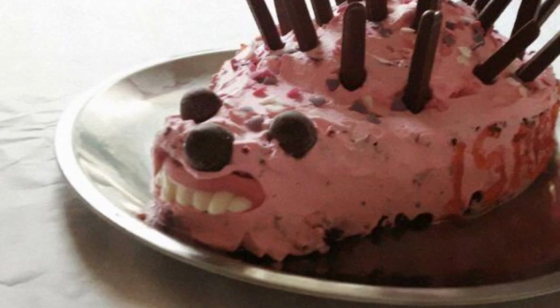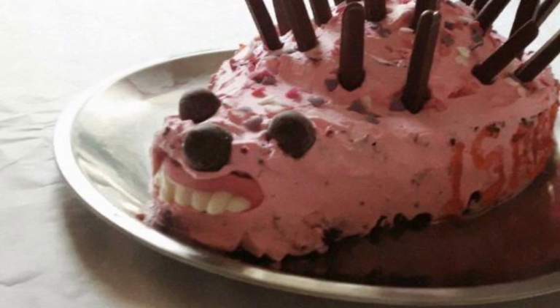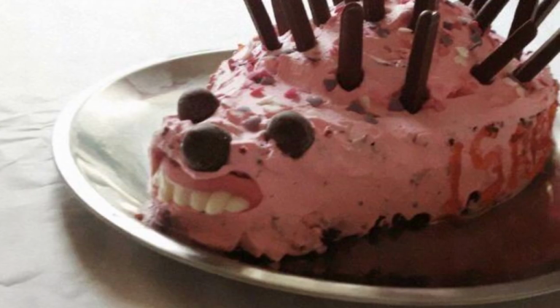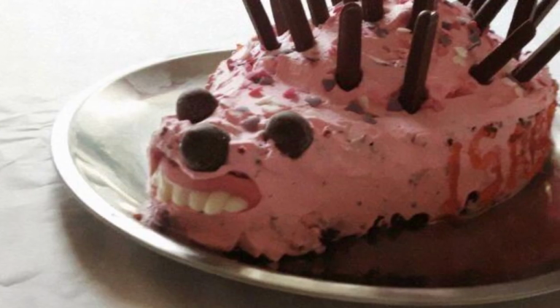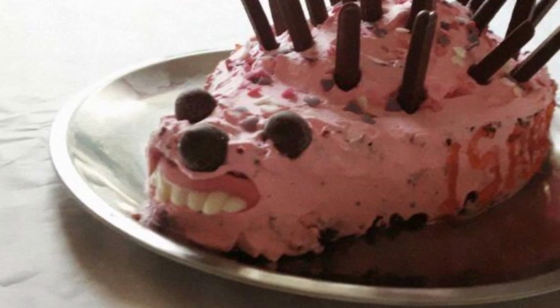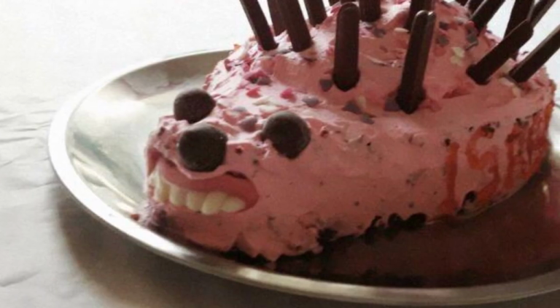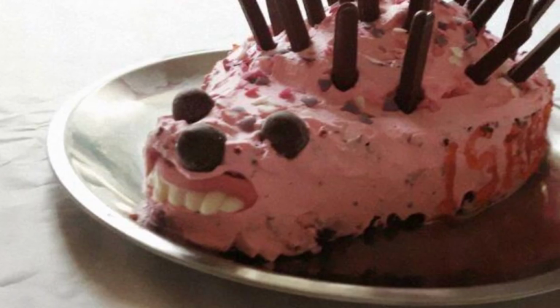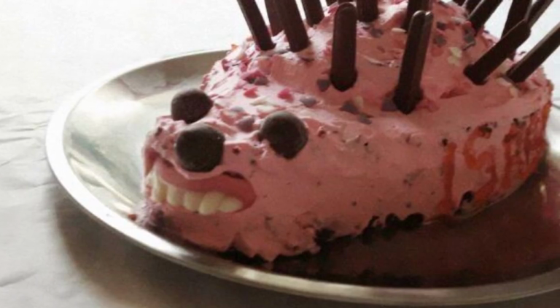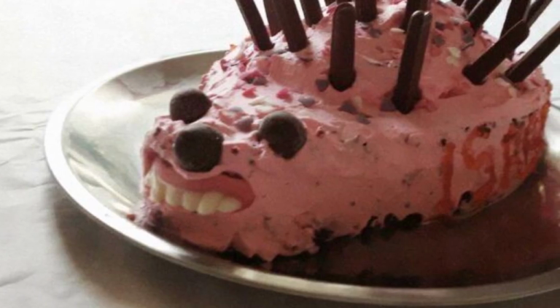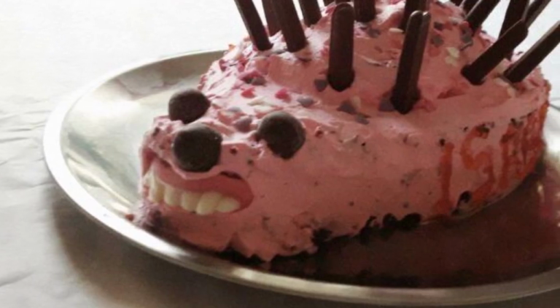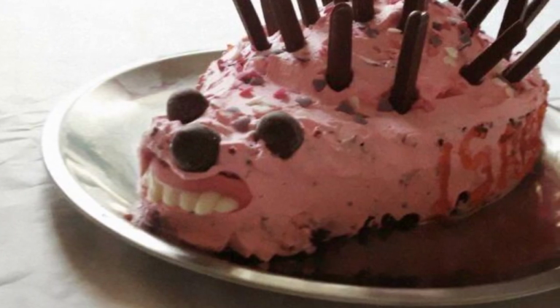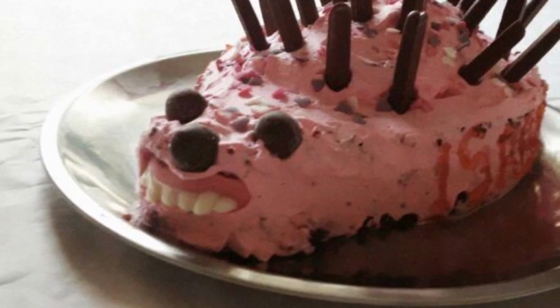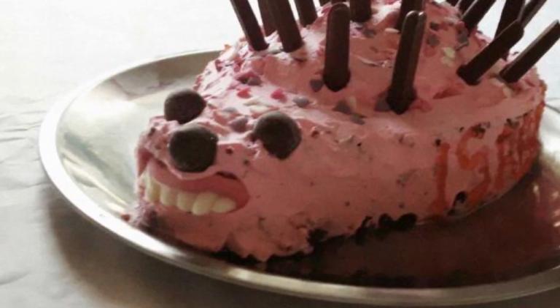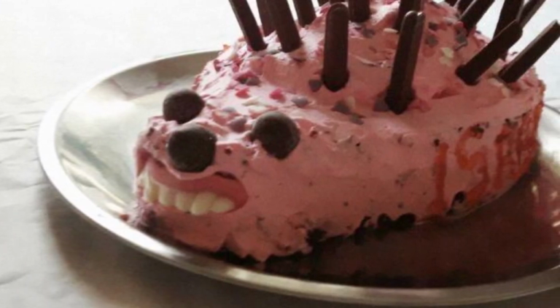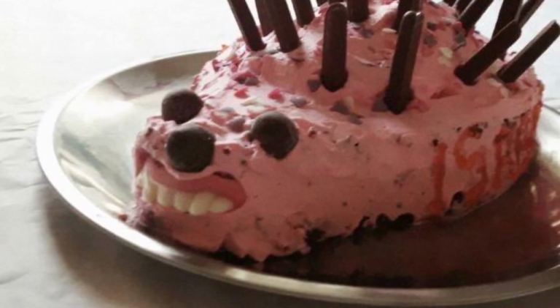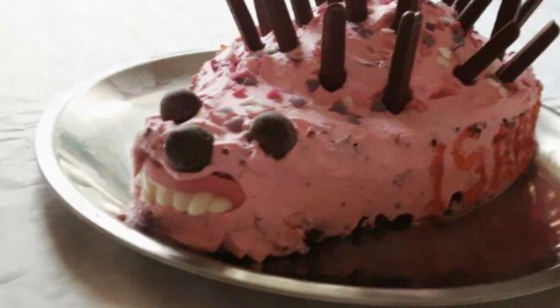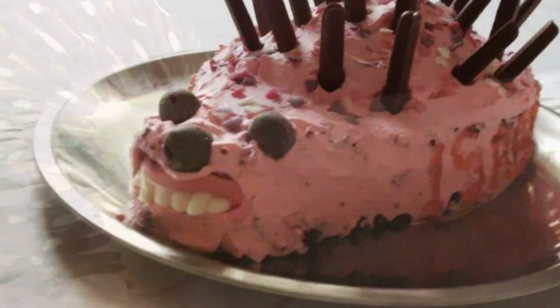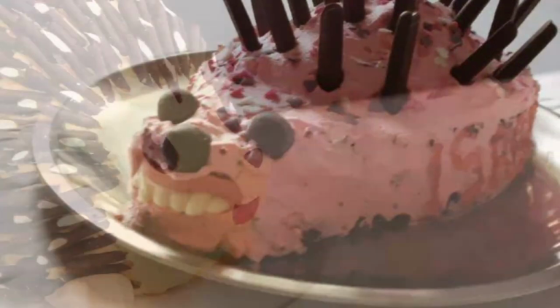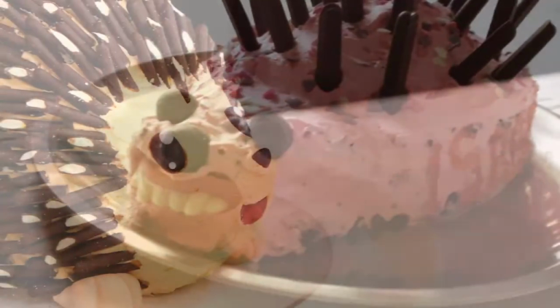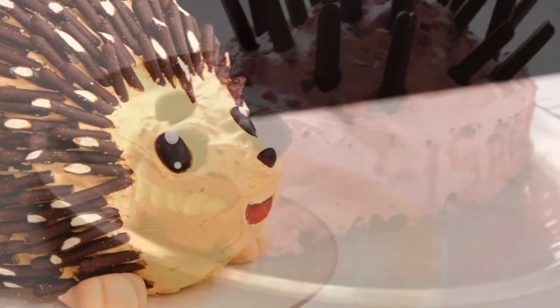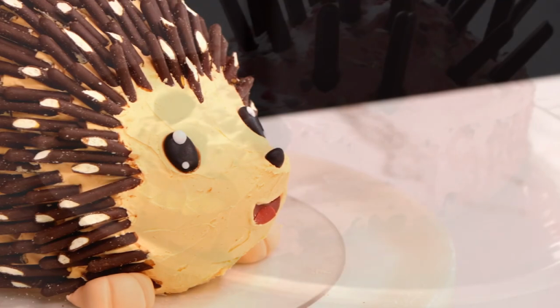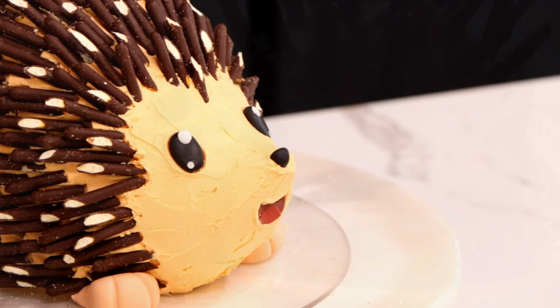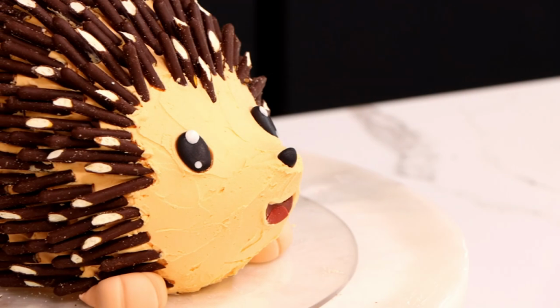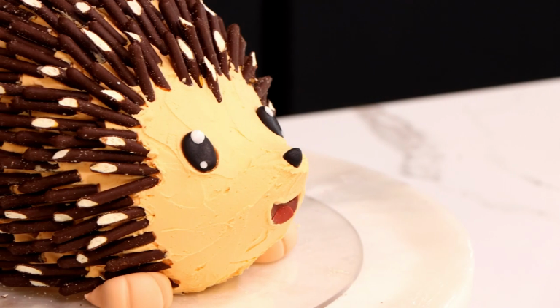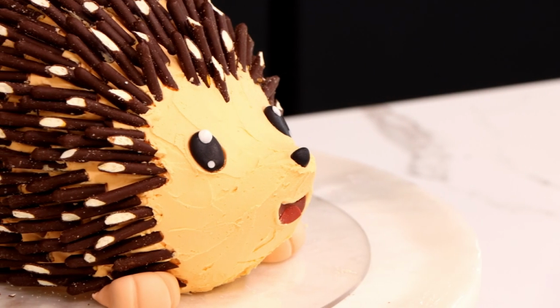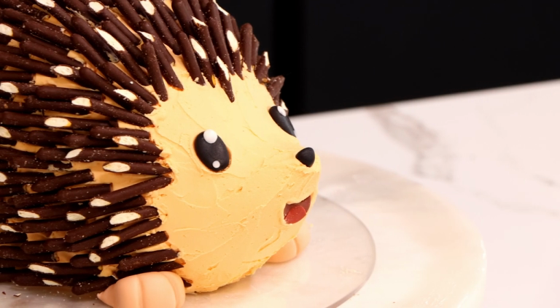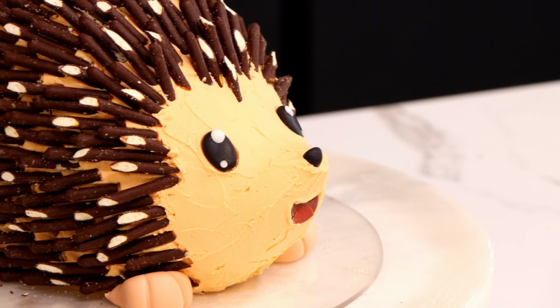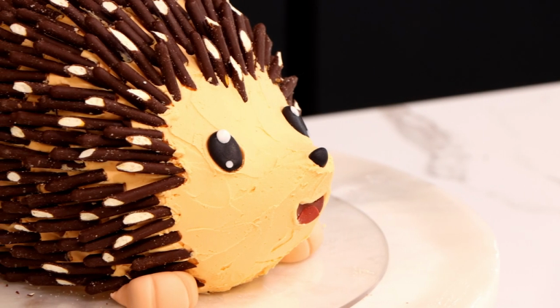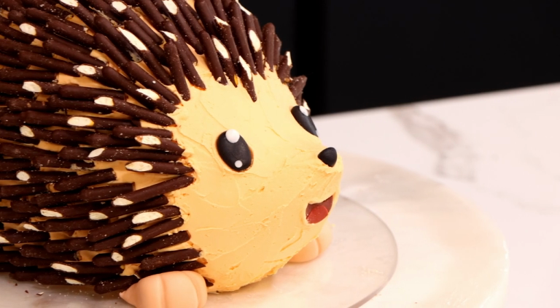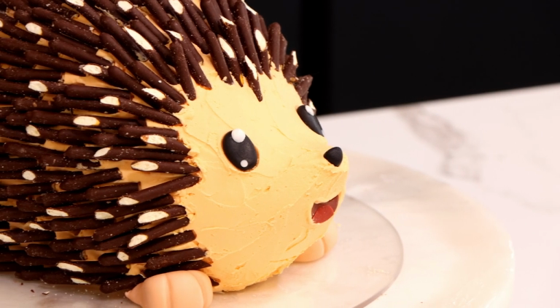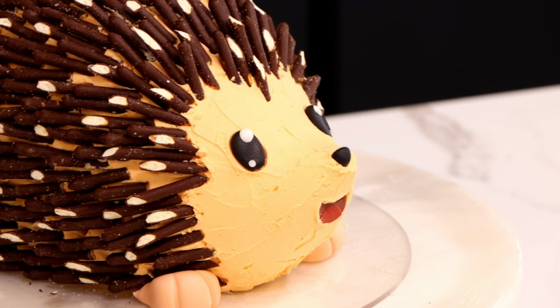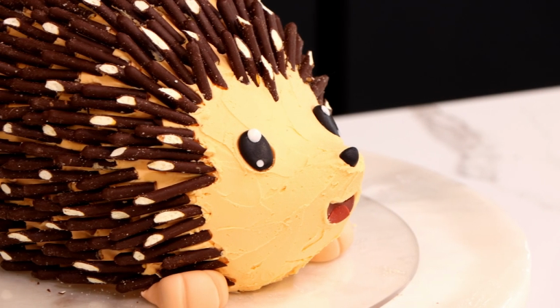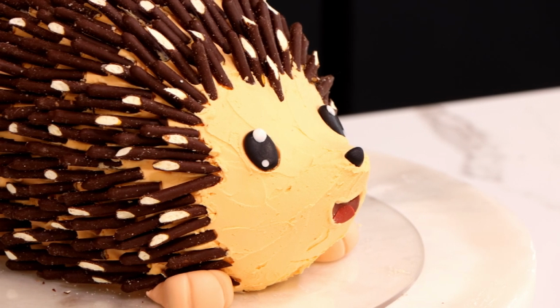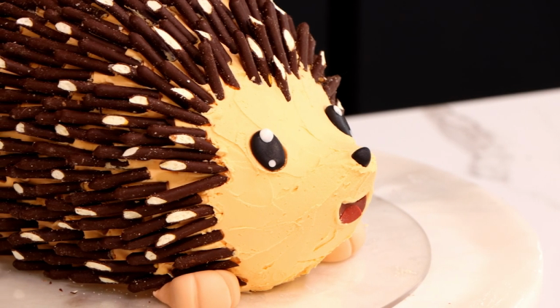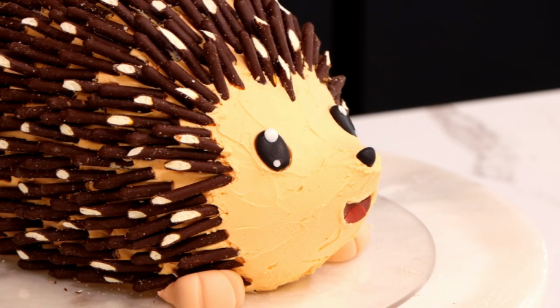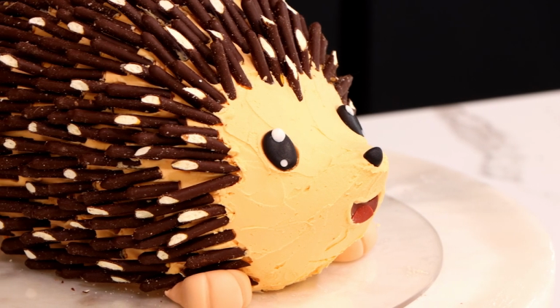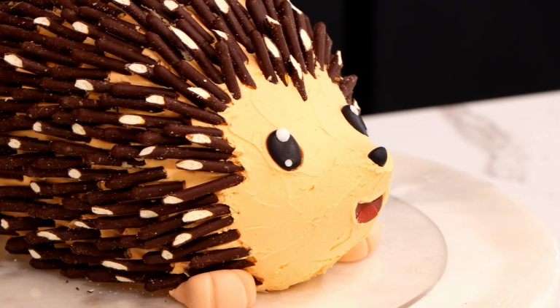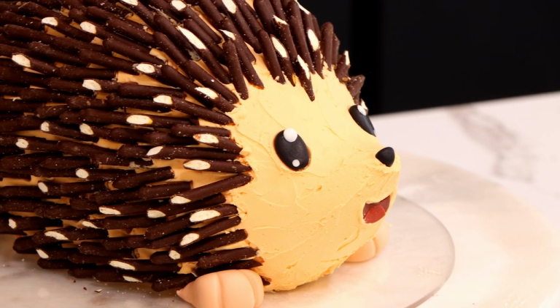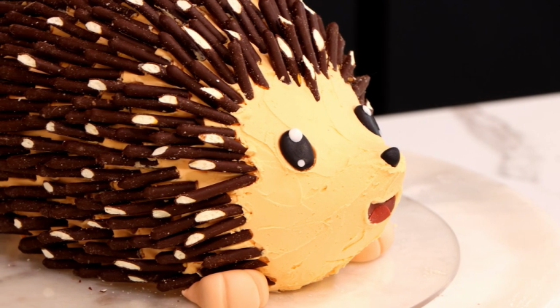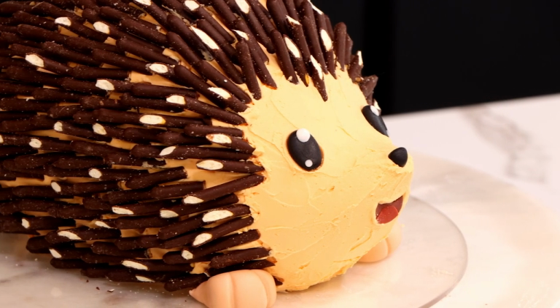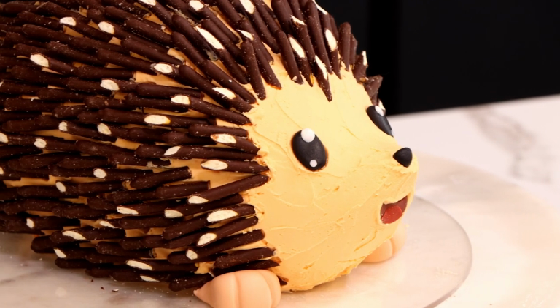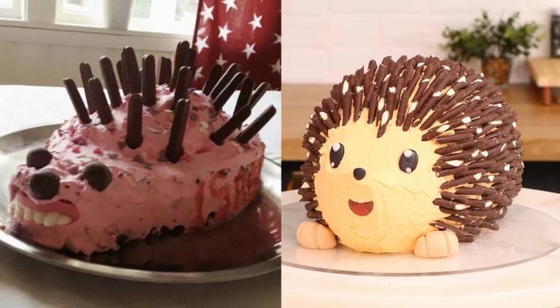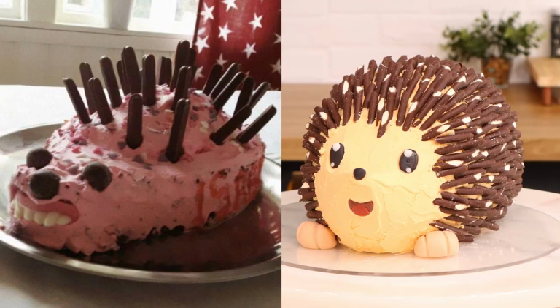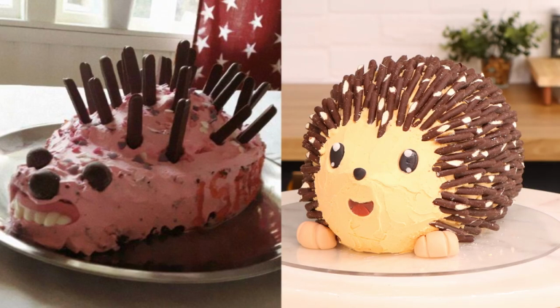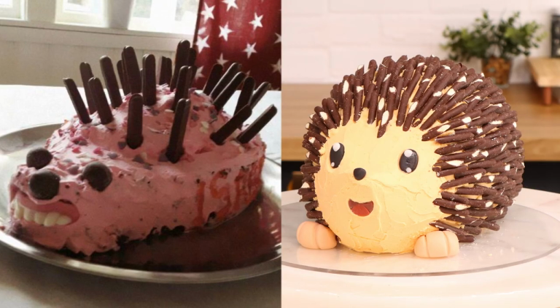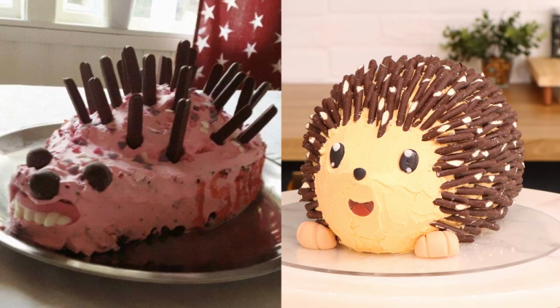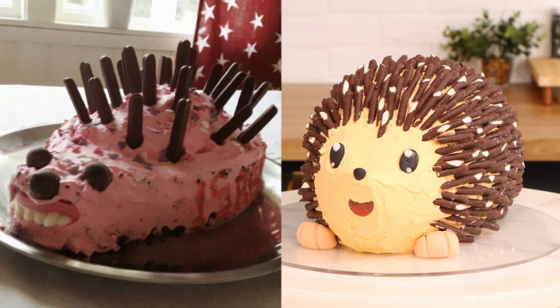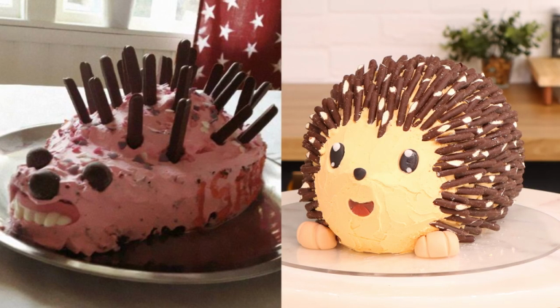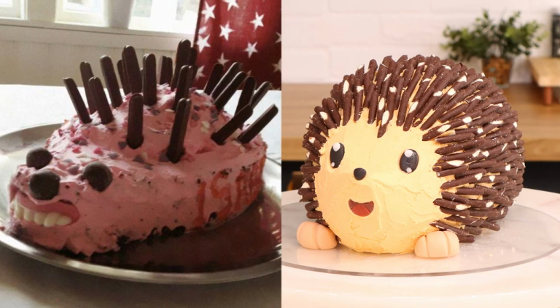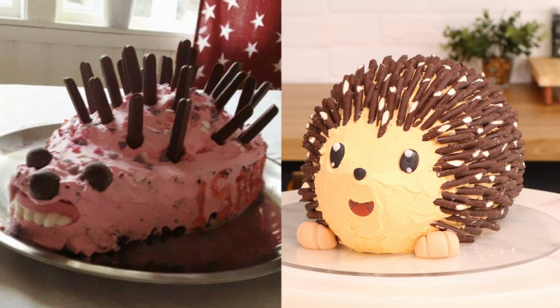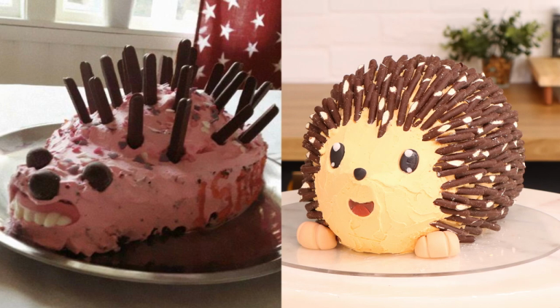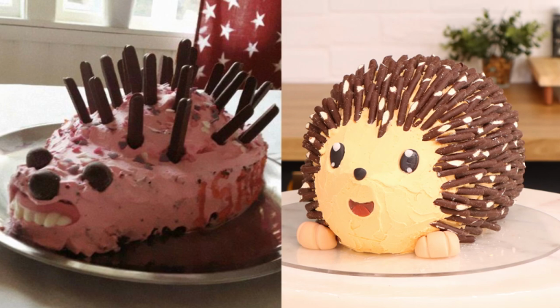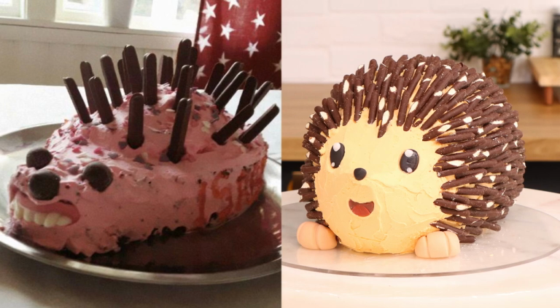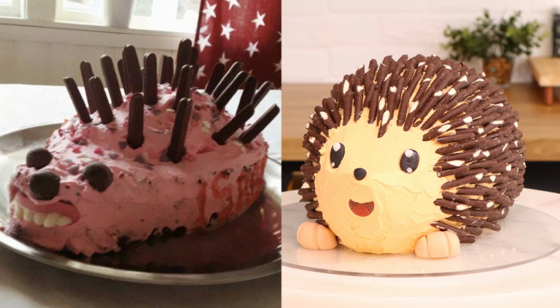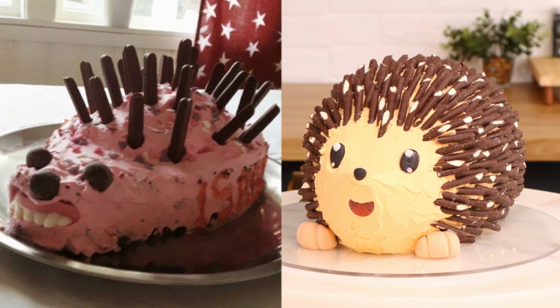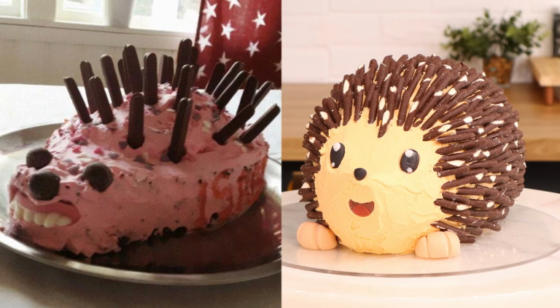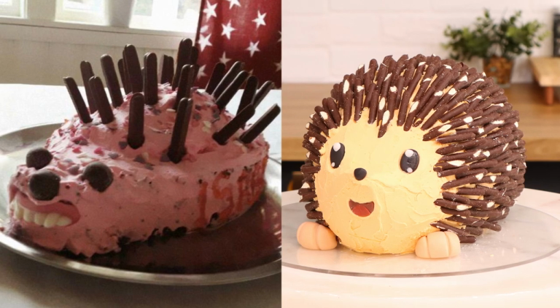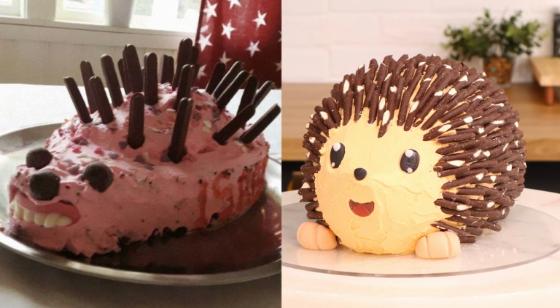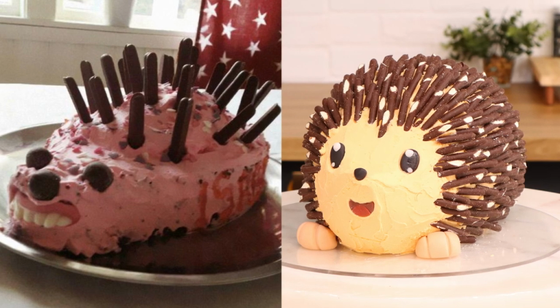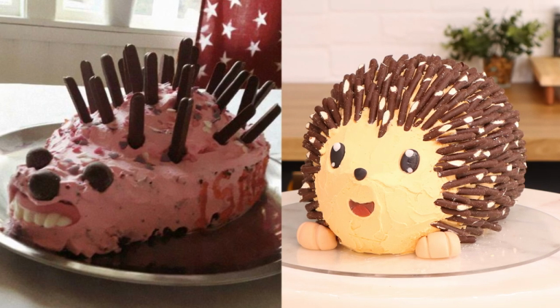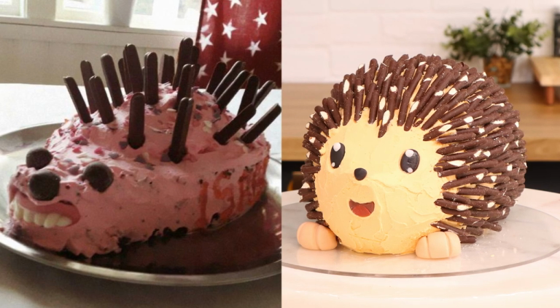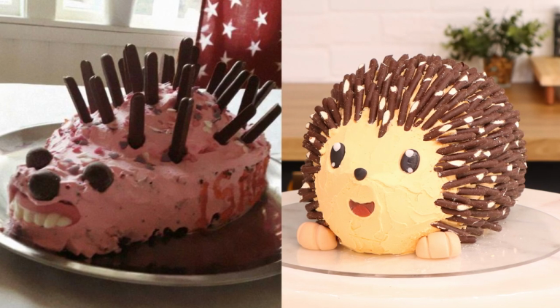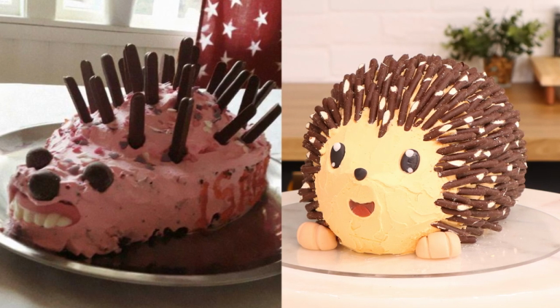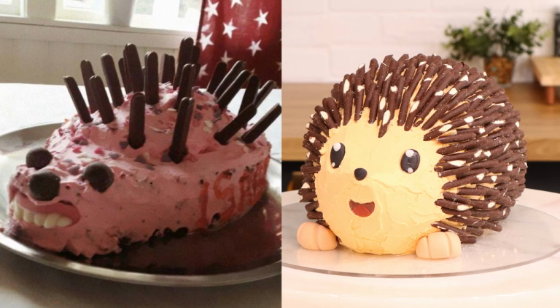Today we're going to take this cake fail and turn it into a cake win. Had a lot of fun making this cake. Let's get started.